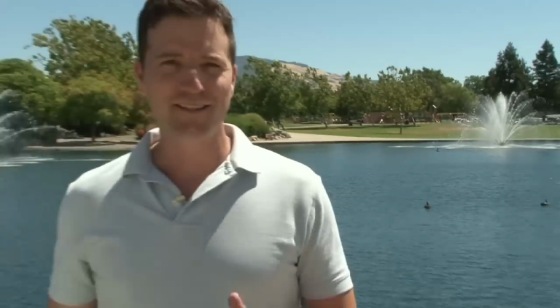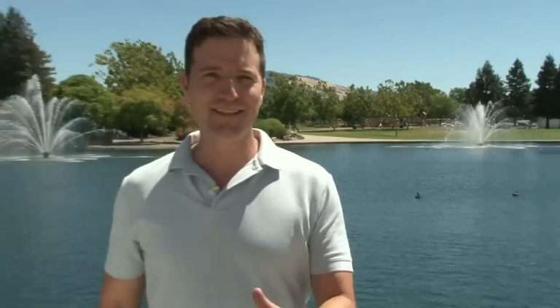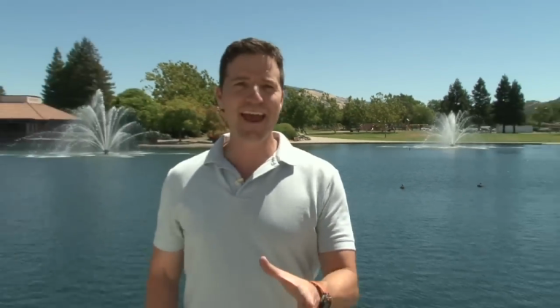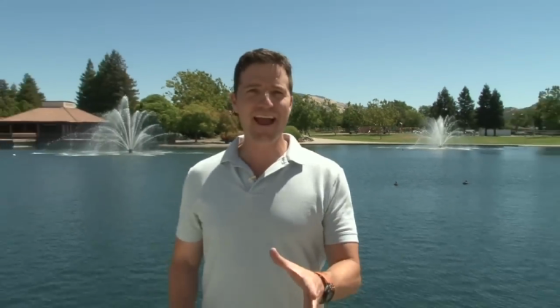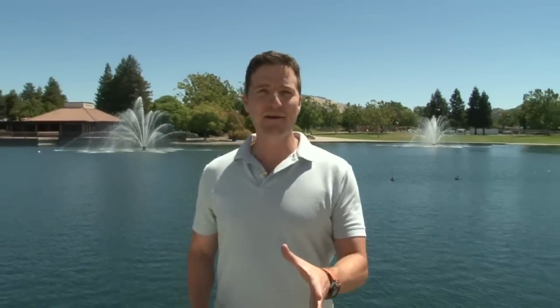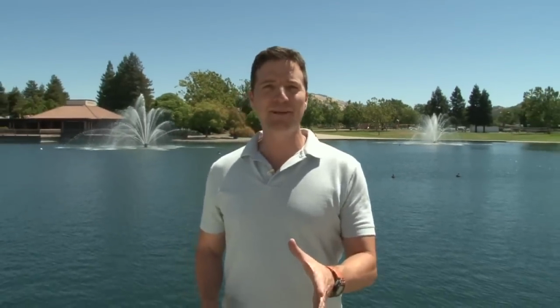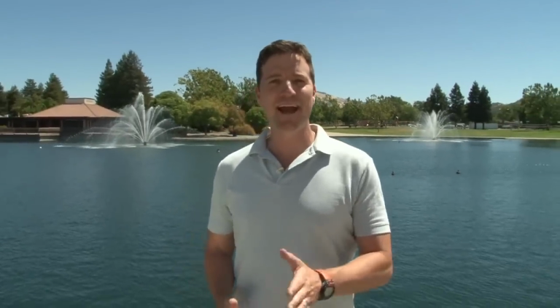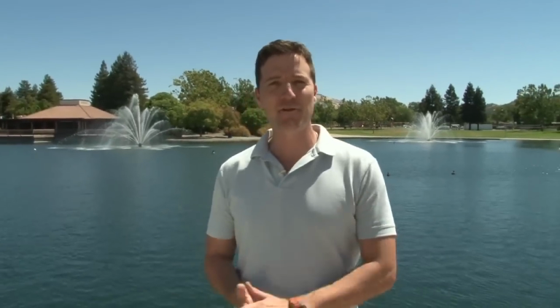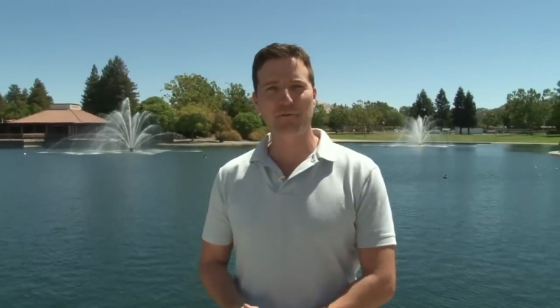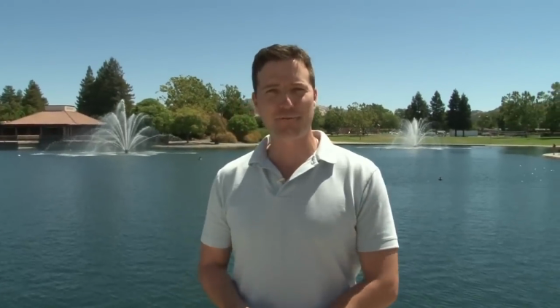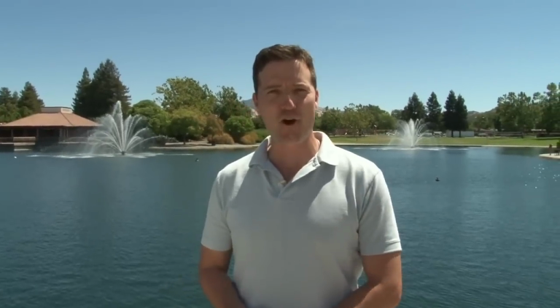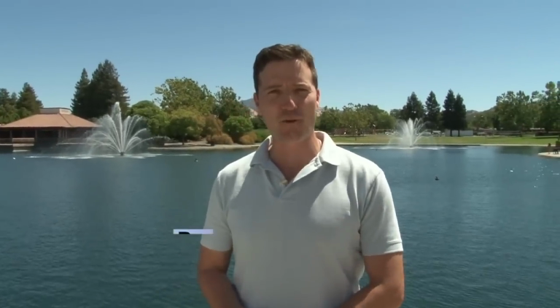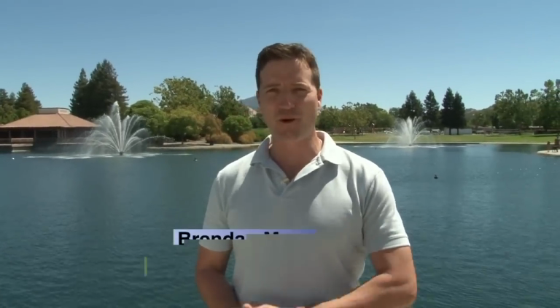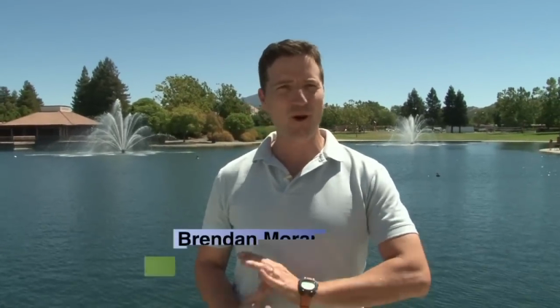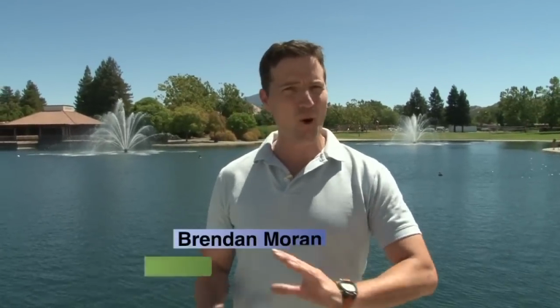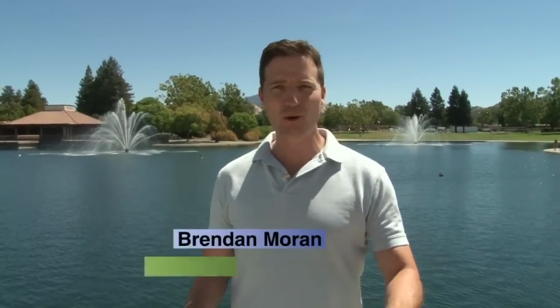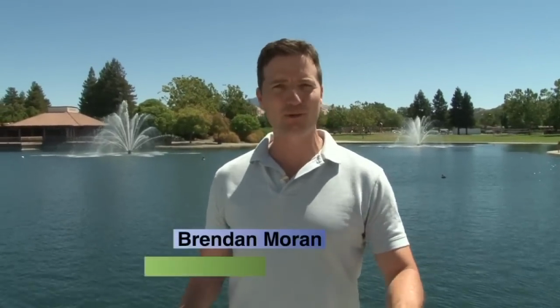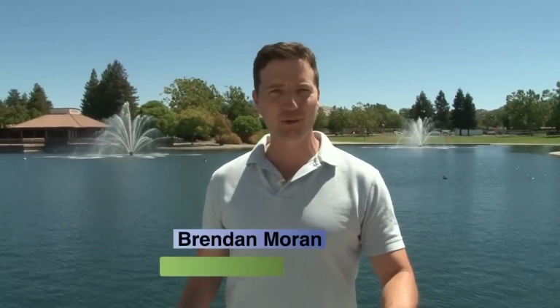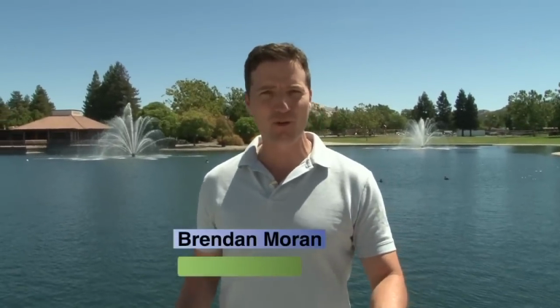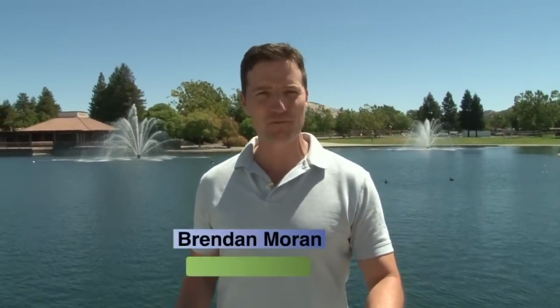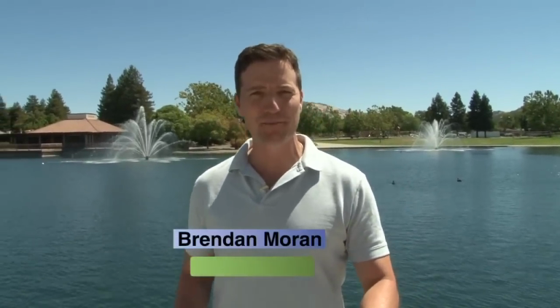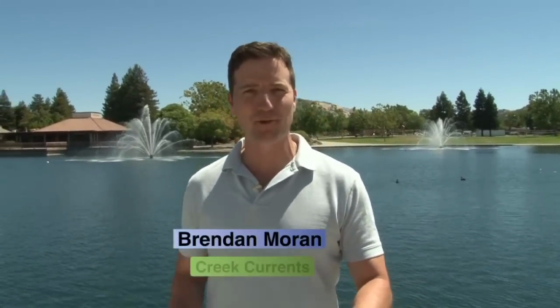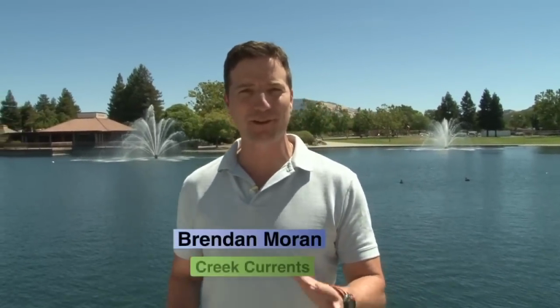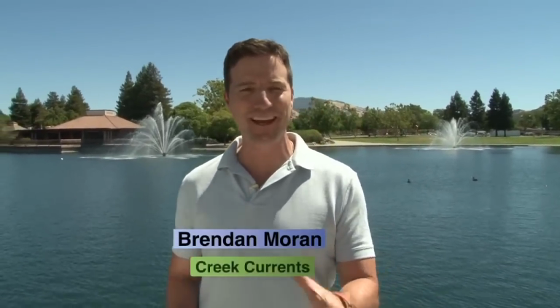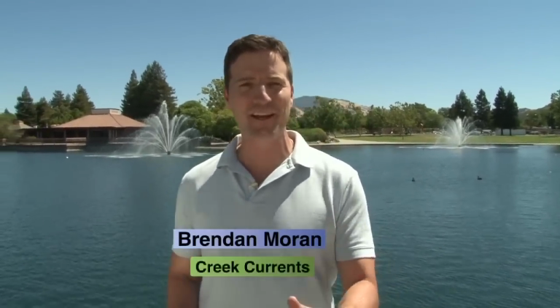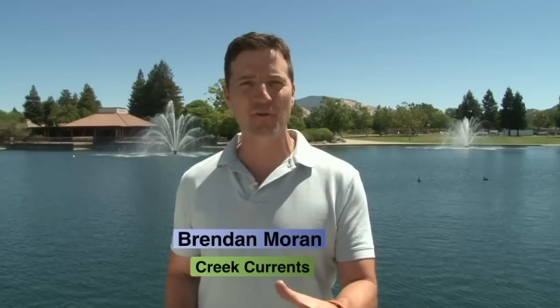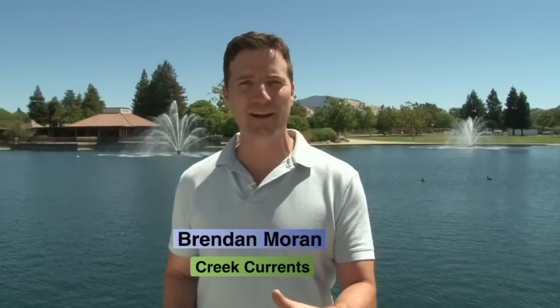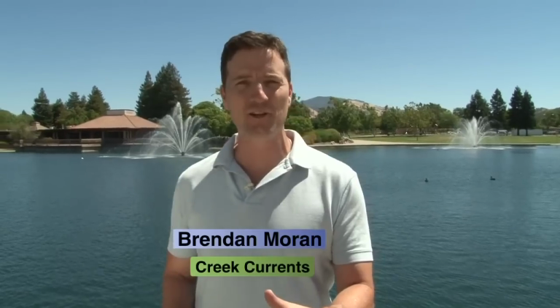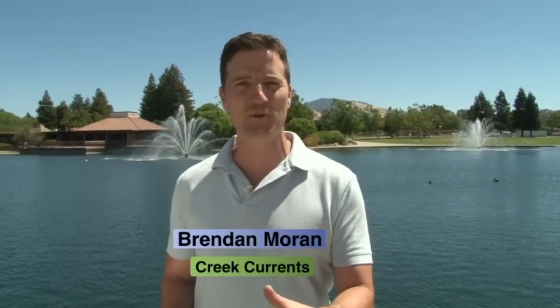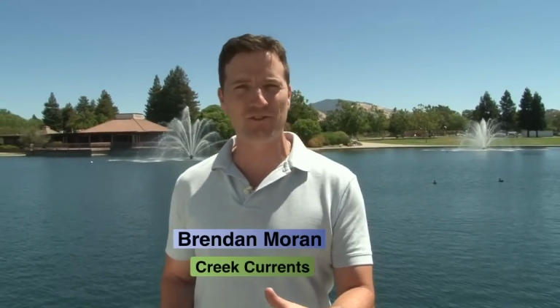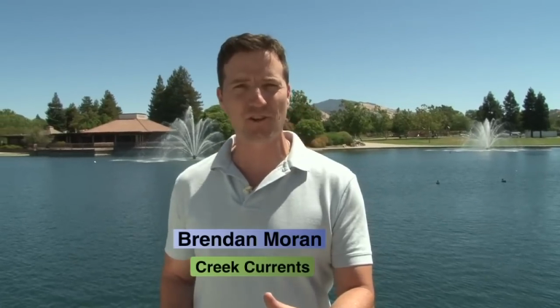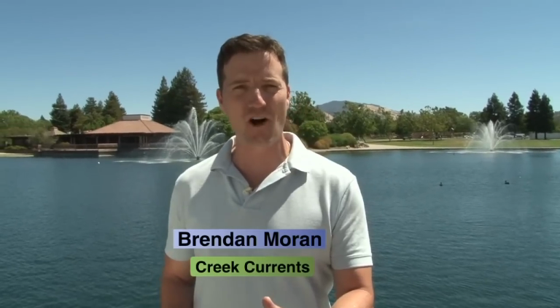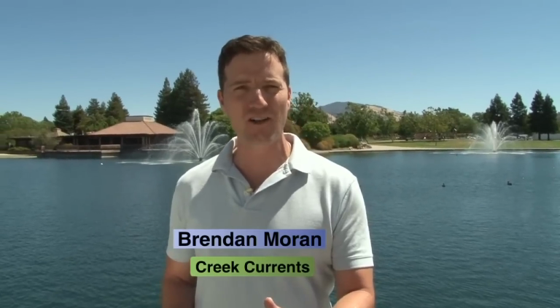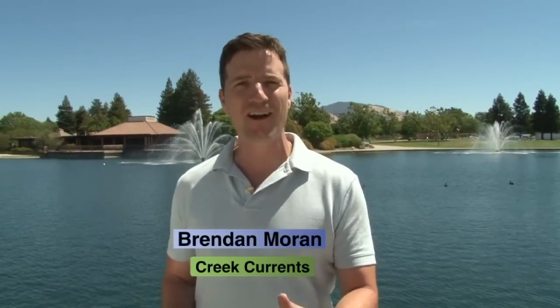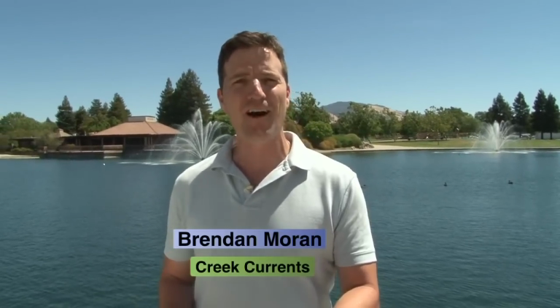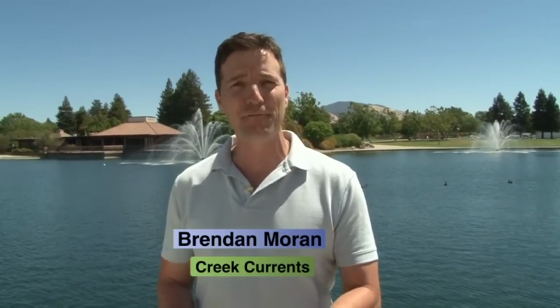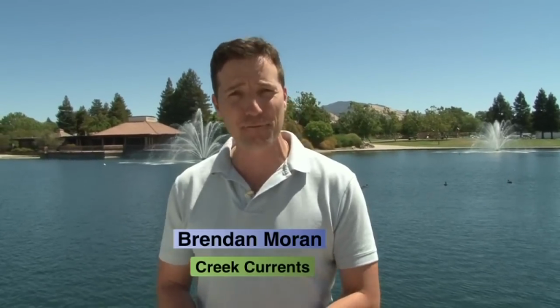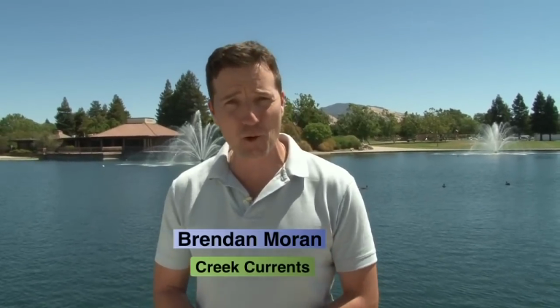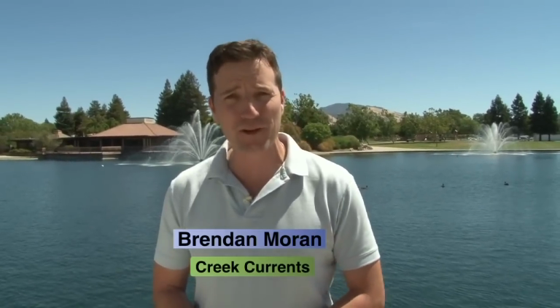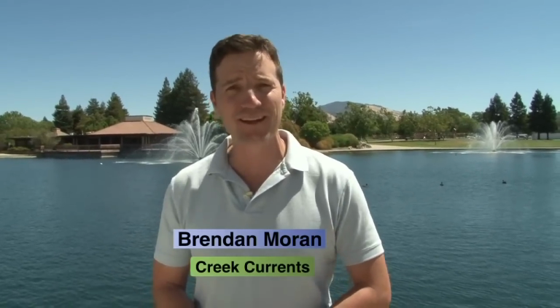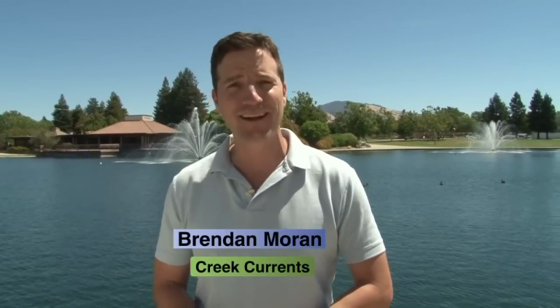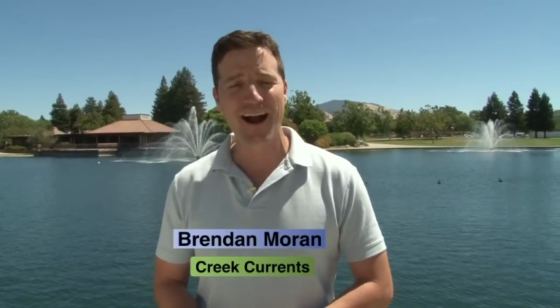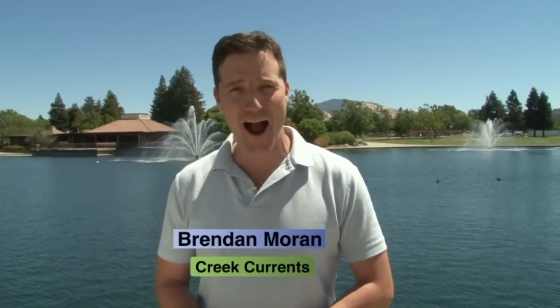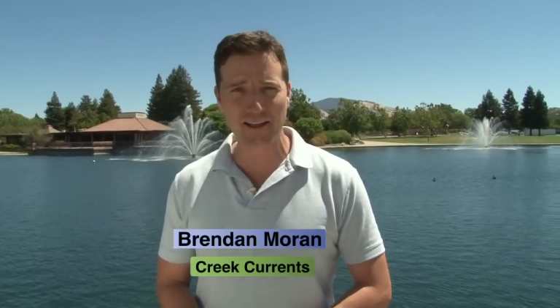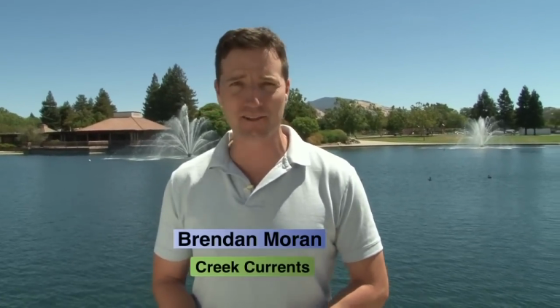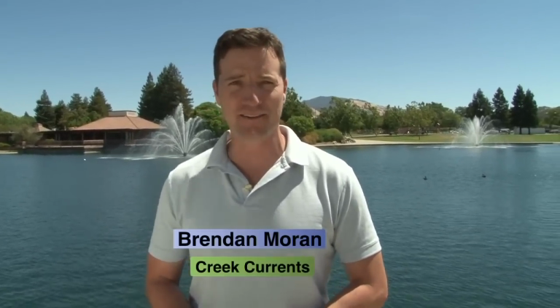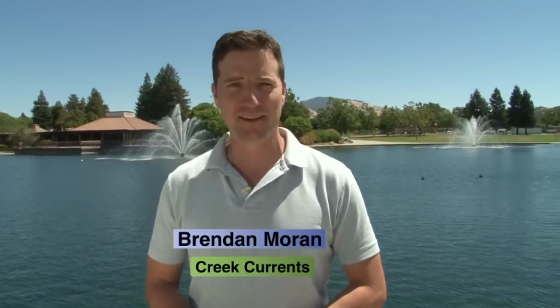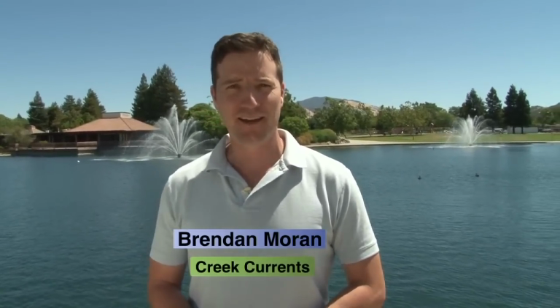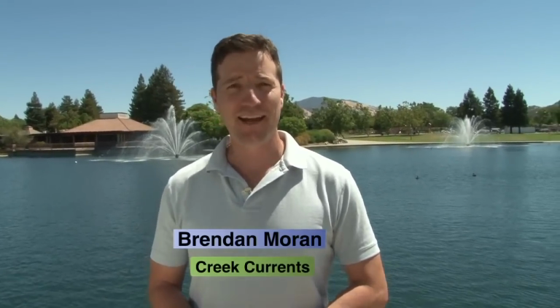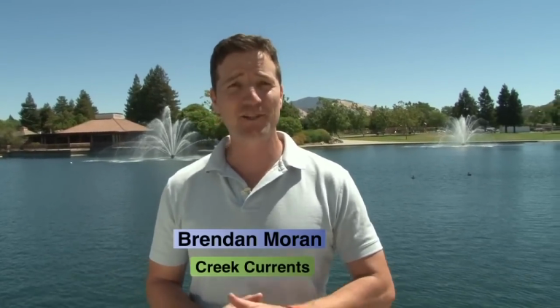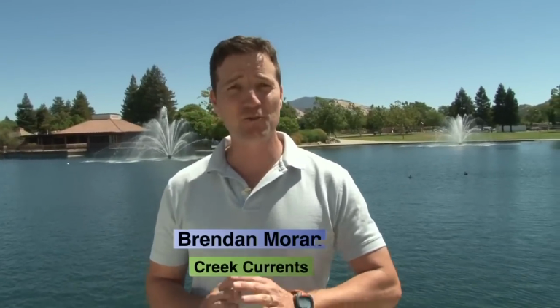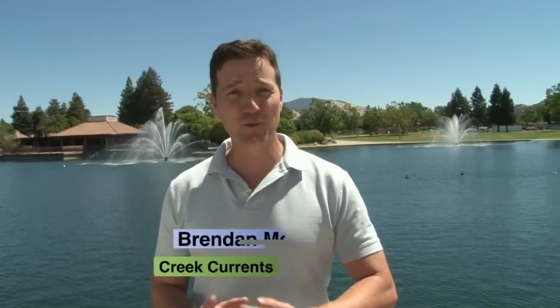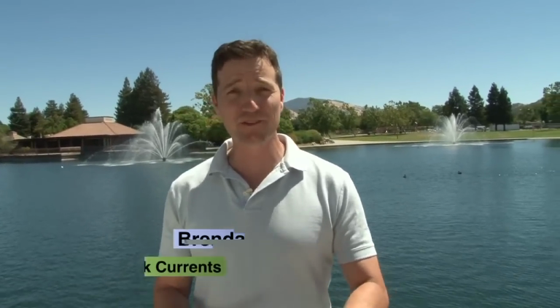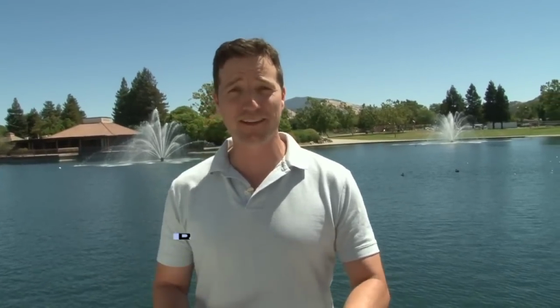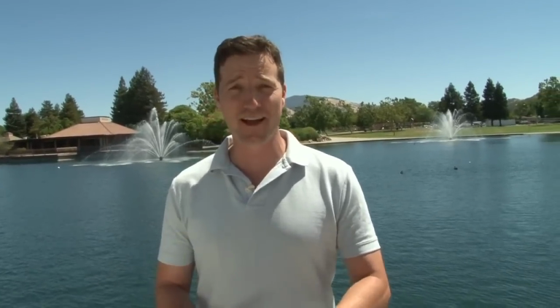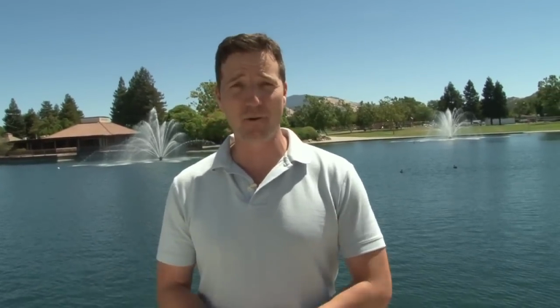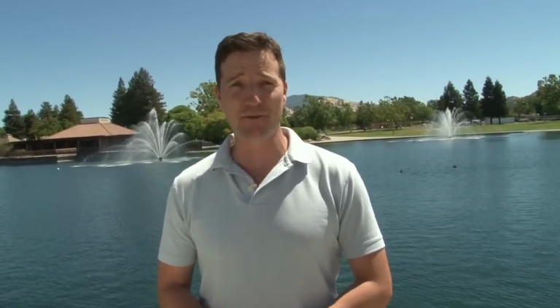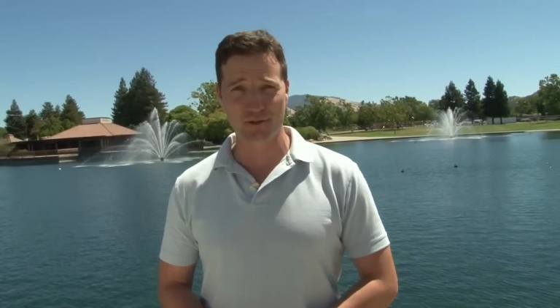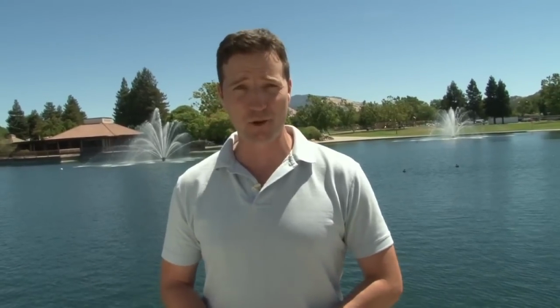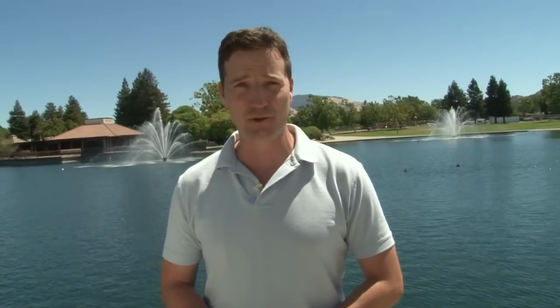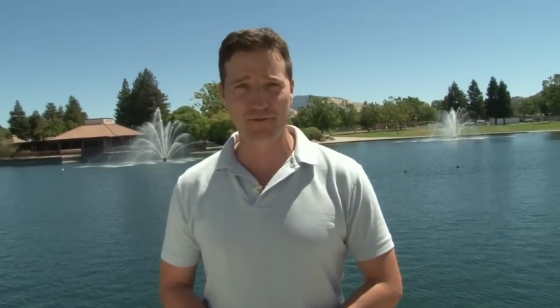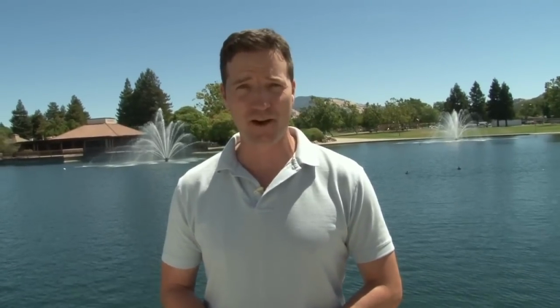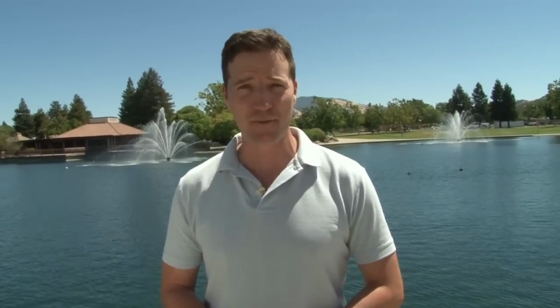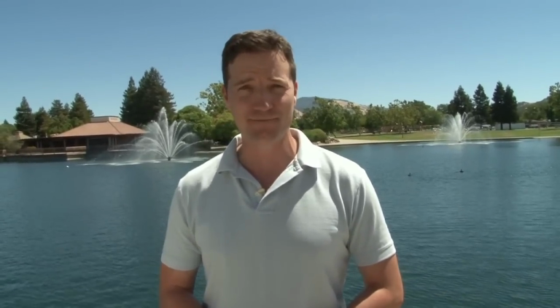Today I'm at Heather Farm where a whole crew of people are getting ready to install a floating island. It's really going to help this local environment.